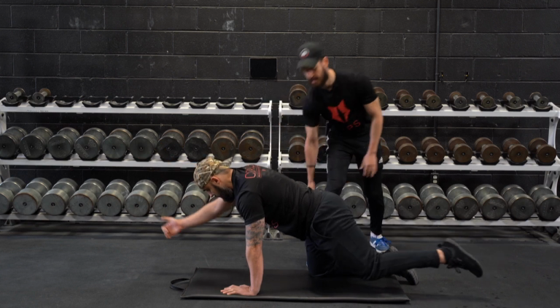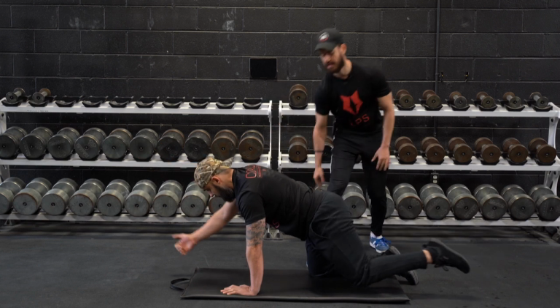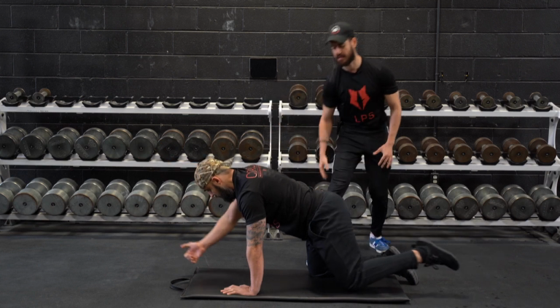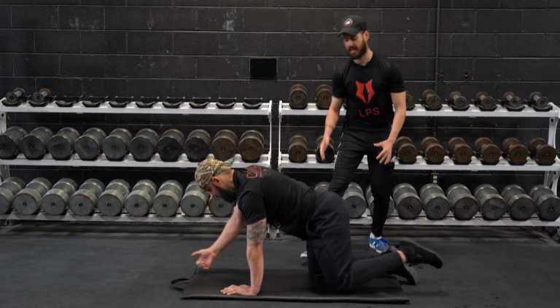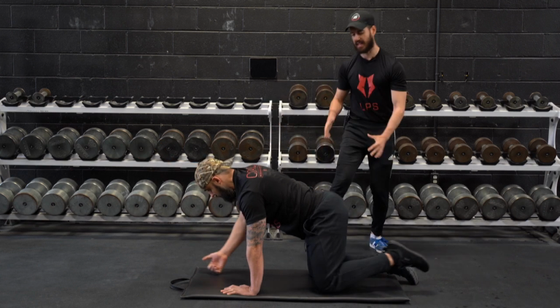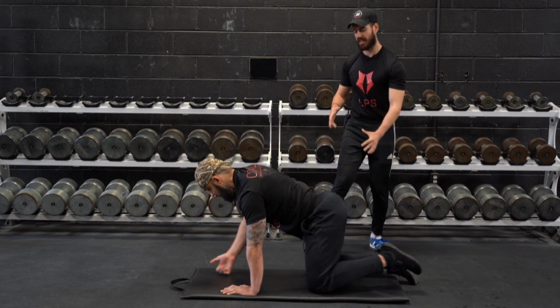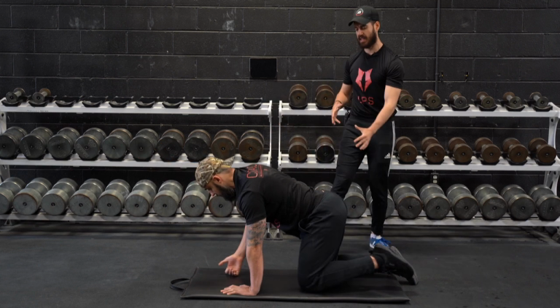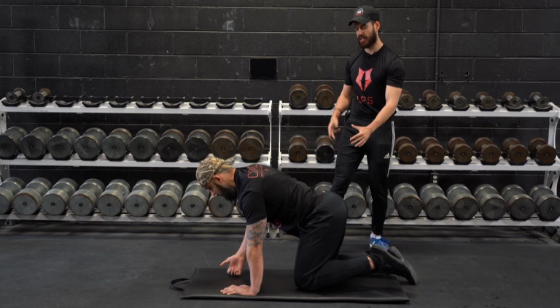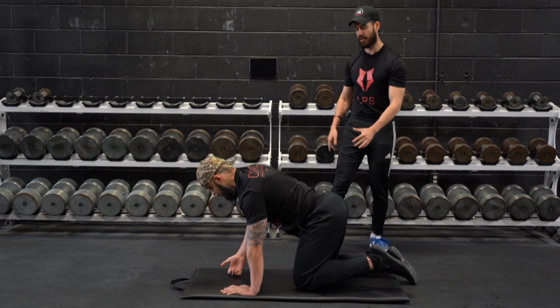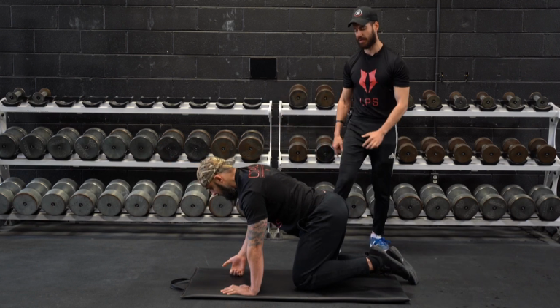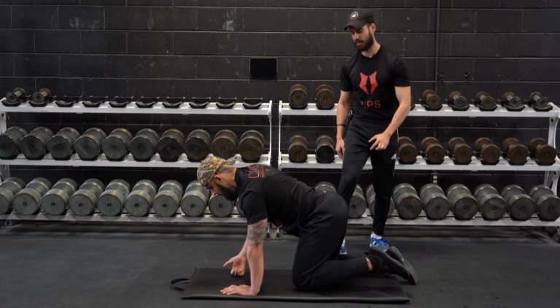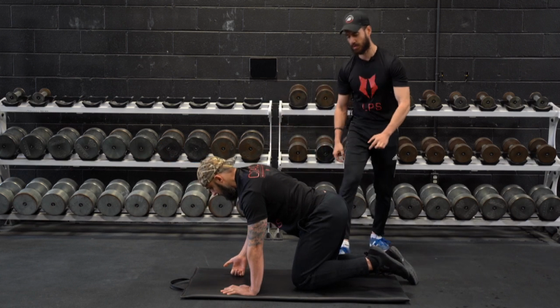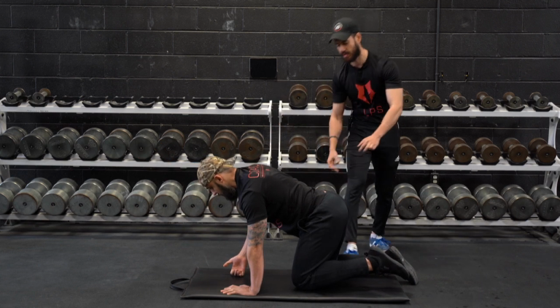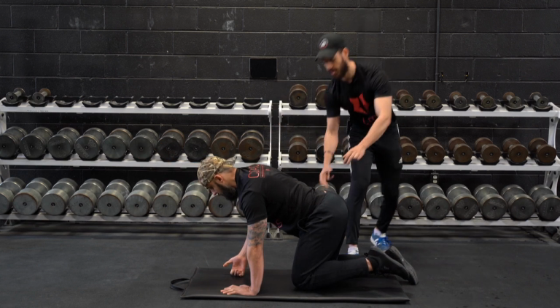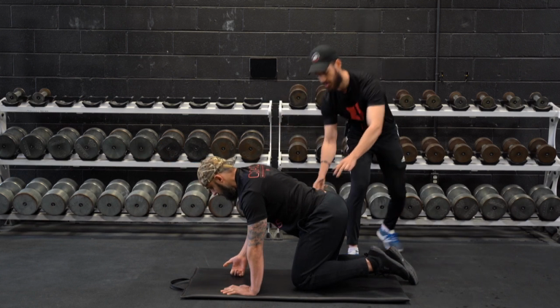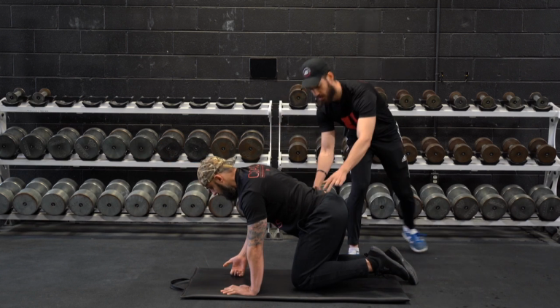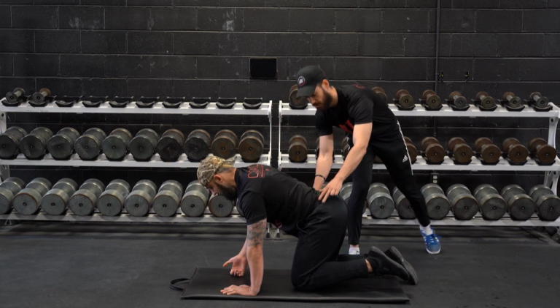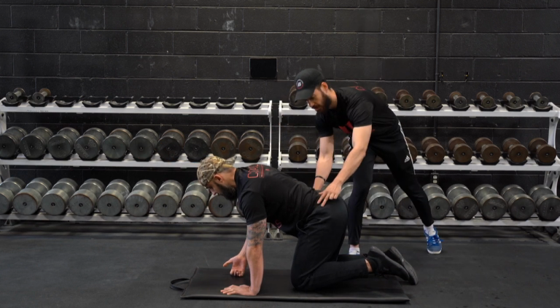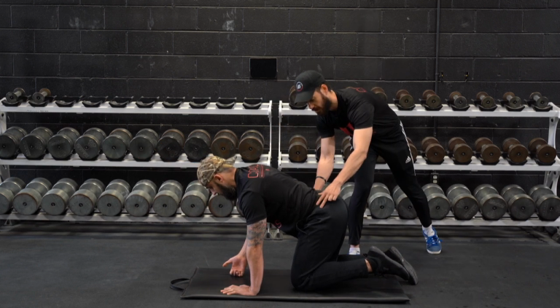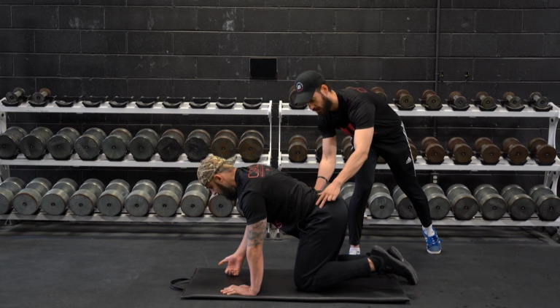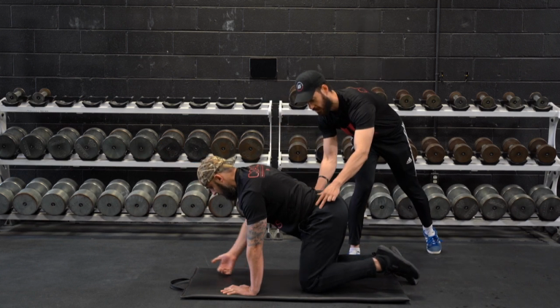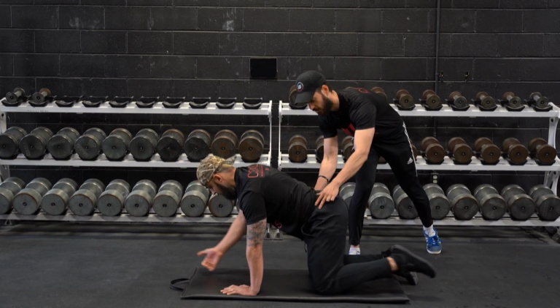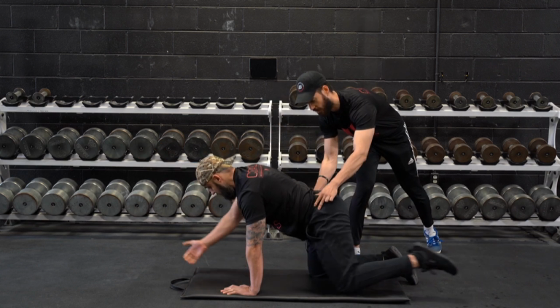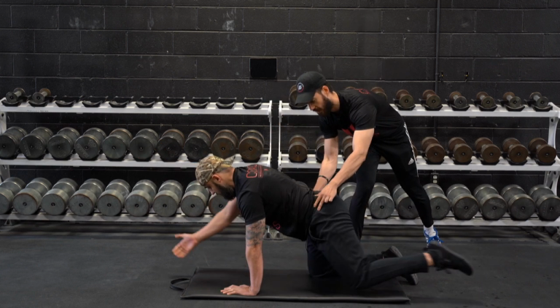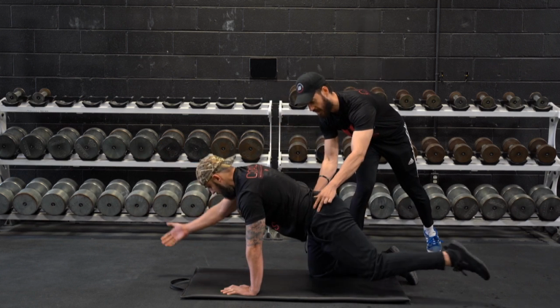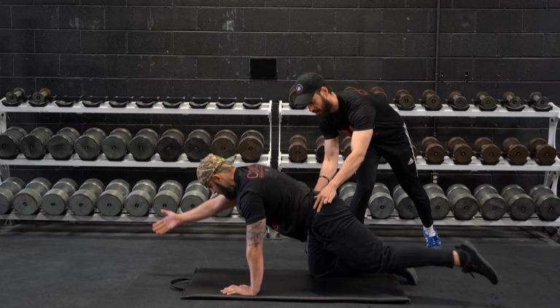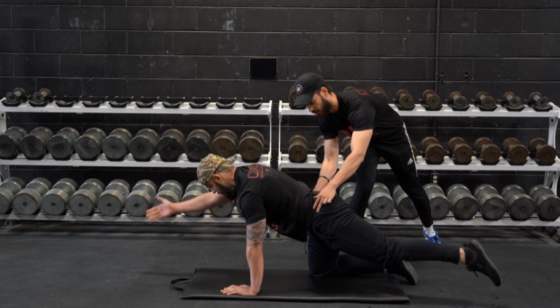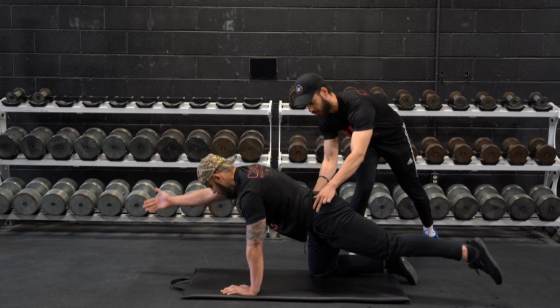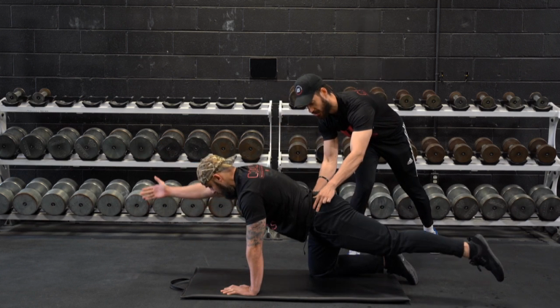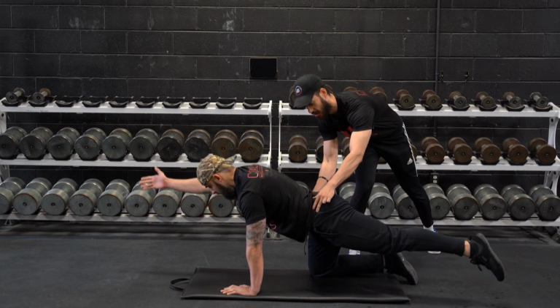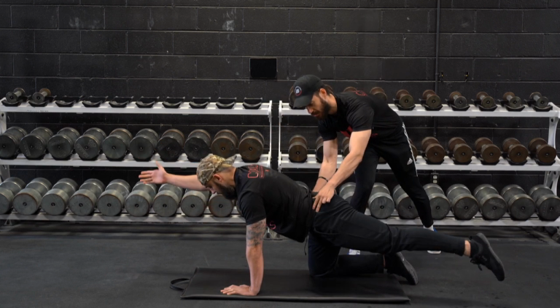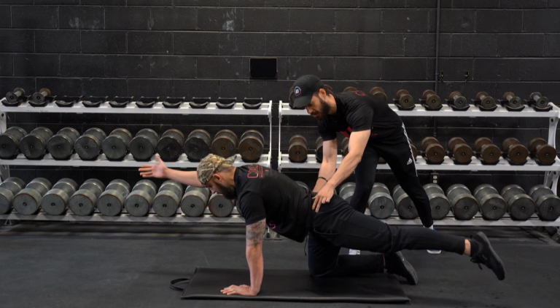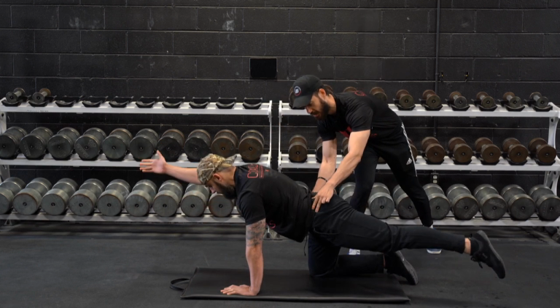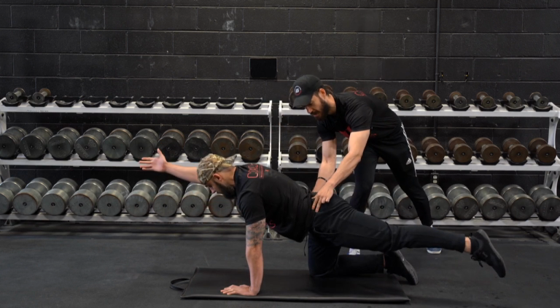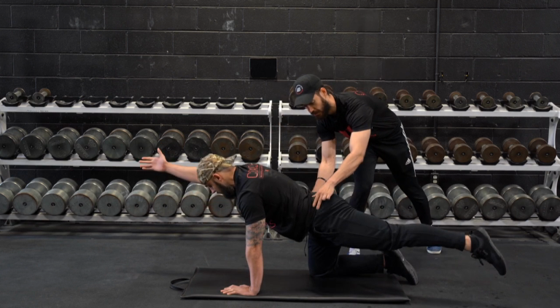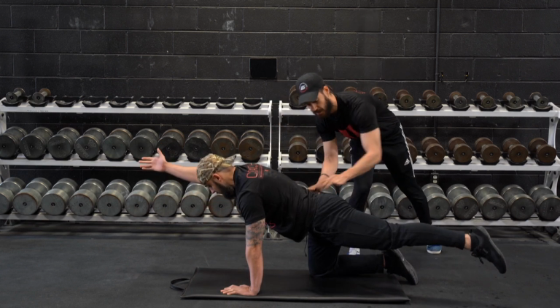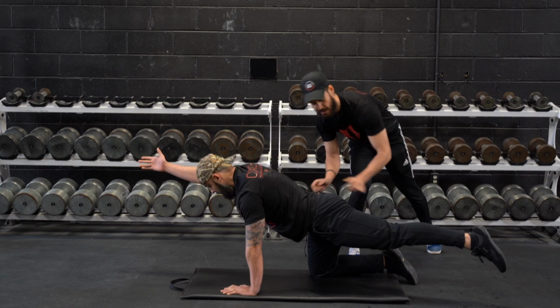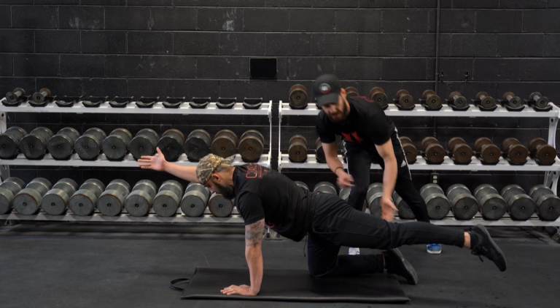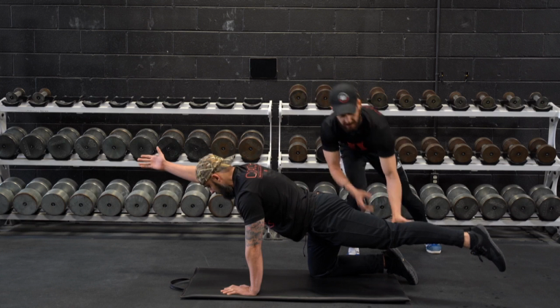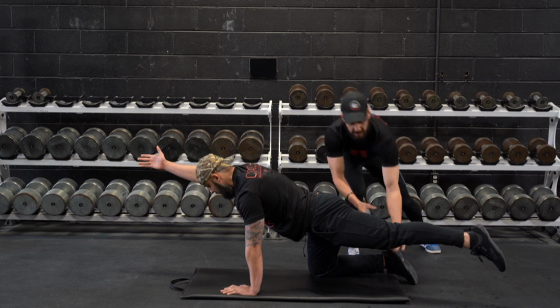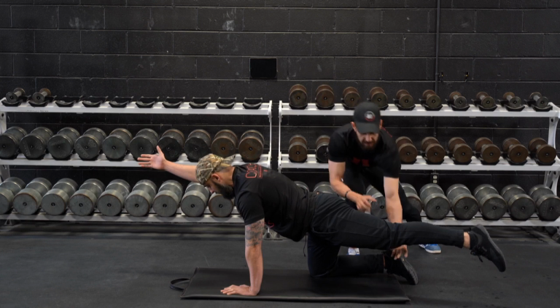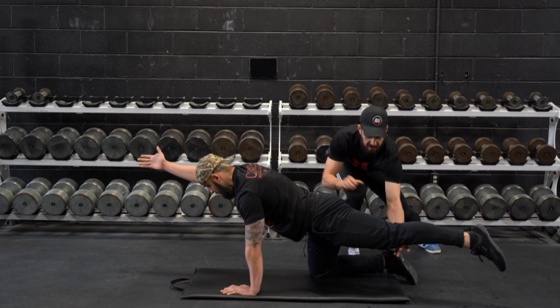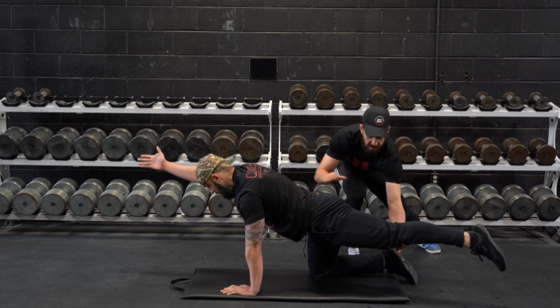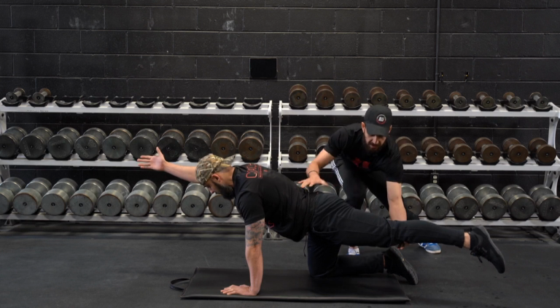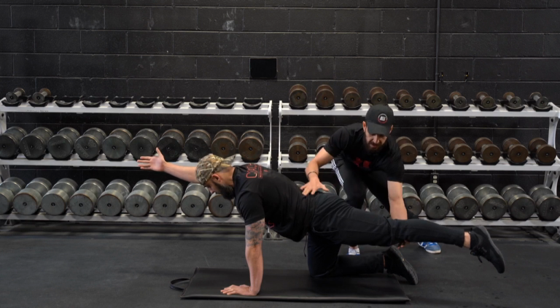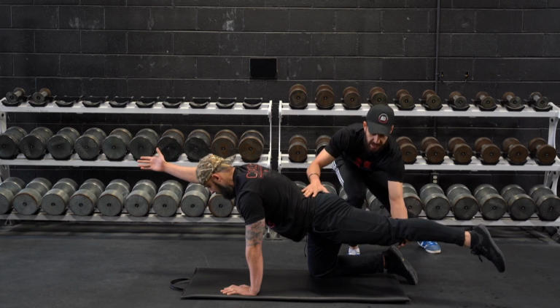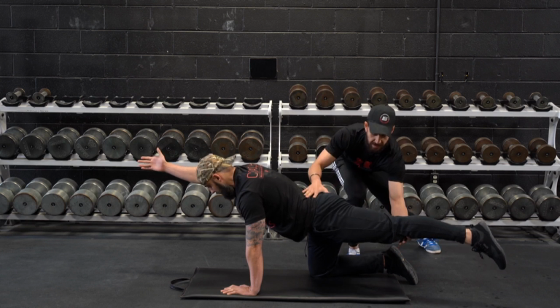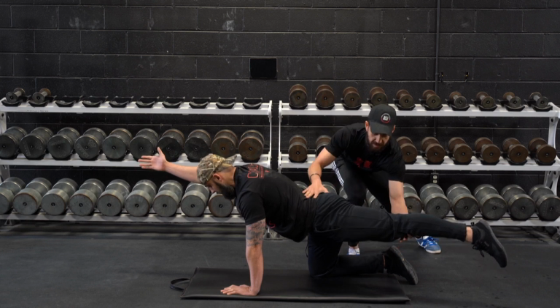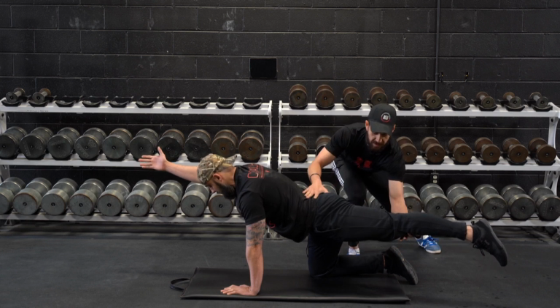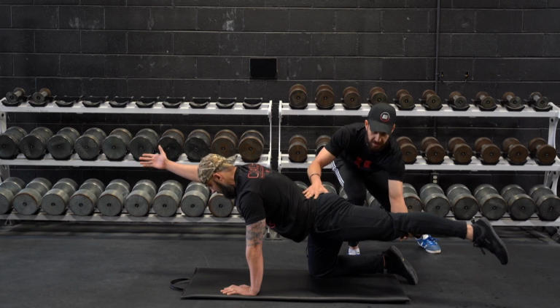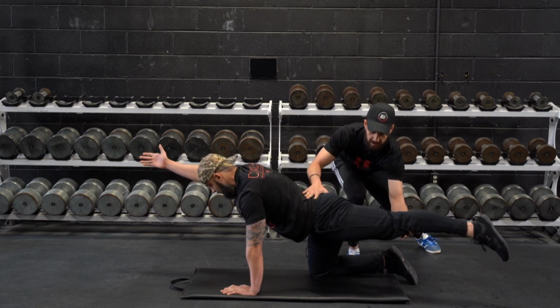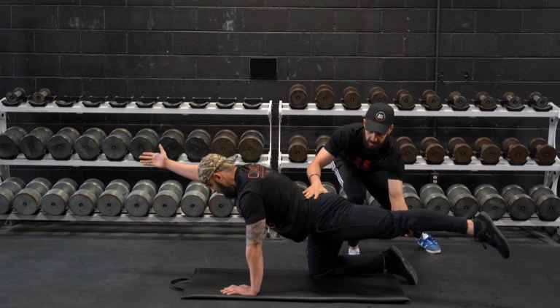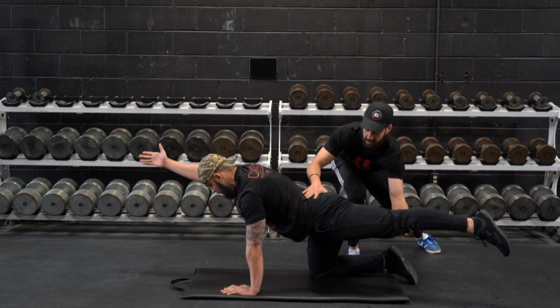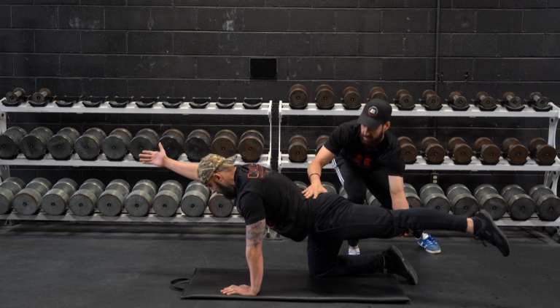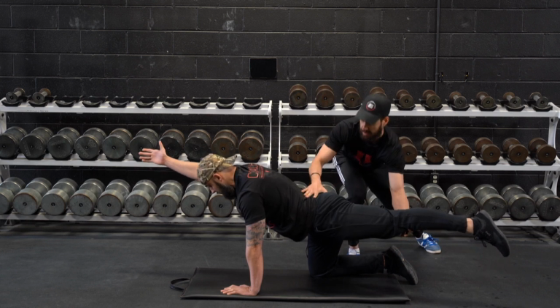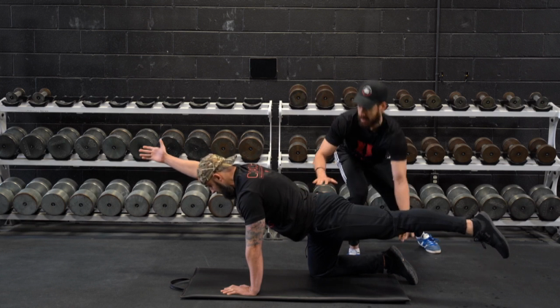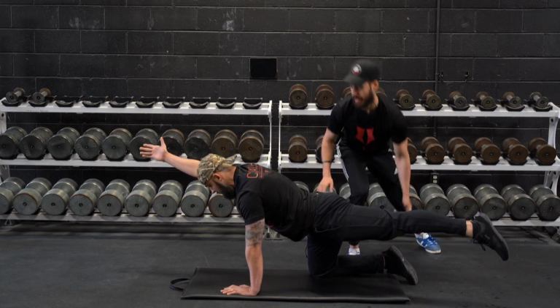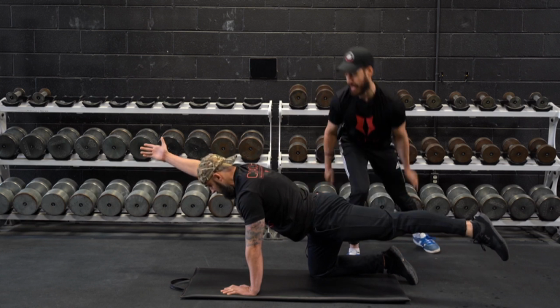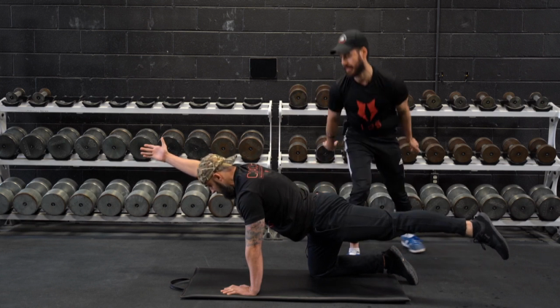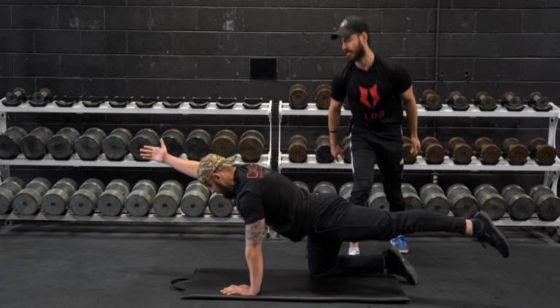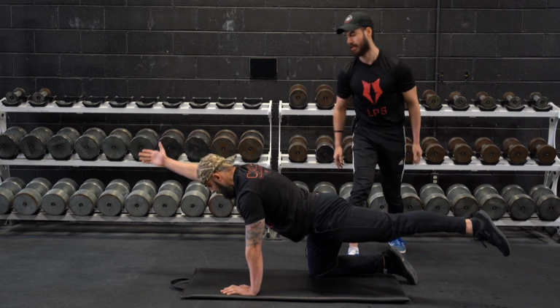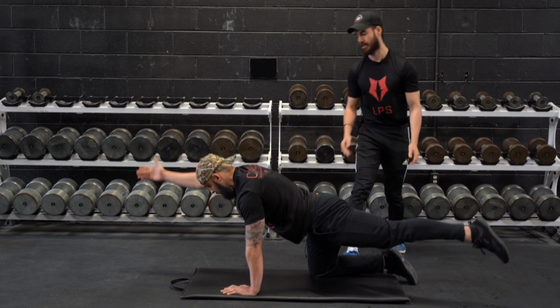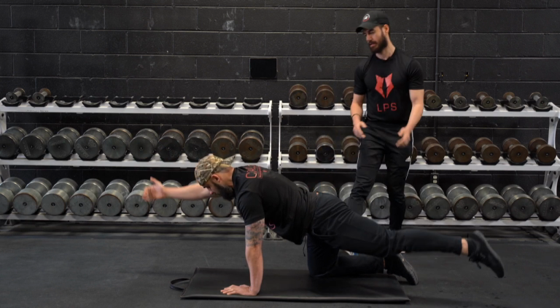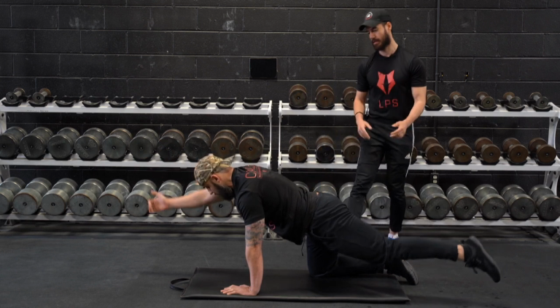He's getting a little bit of rotation as well, so I'll cue him on that — make sure his hips are level, and then he thinks of lengthening as he does it.